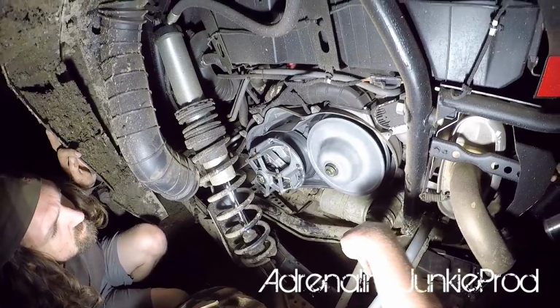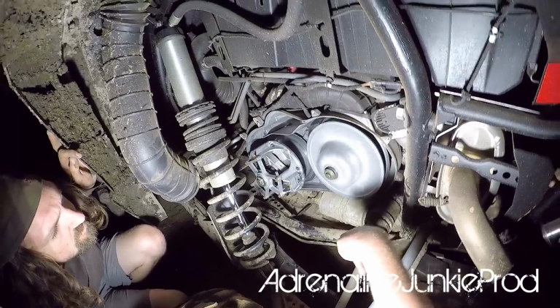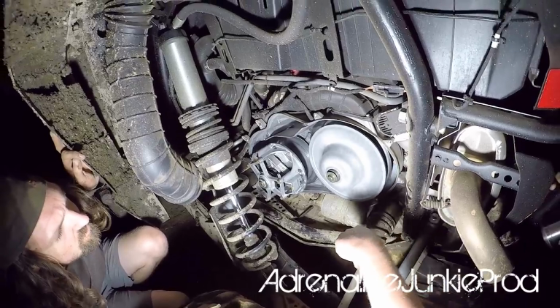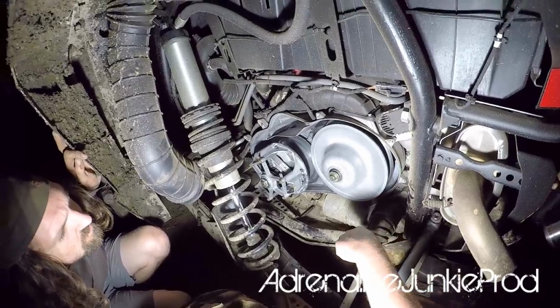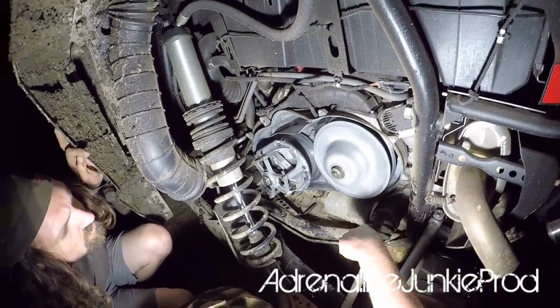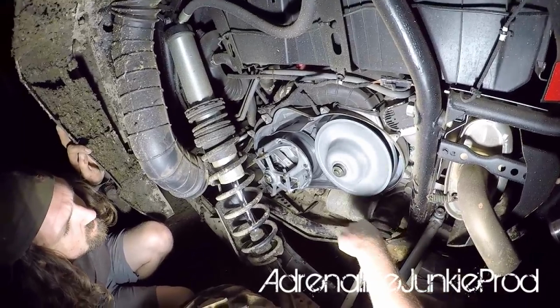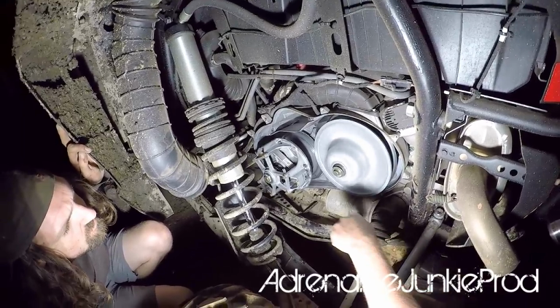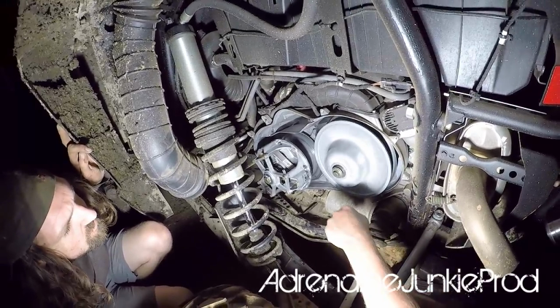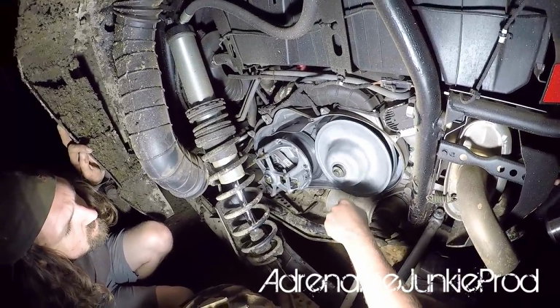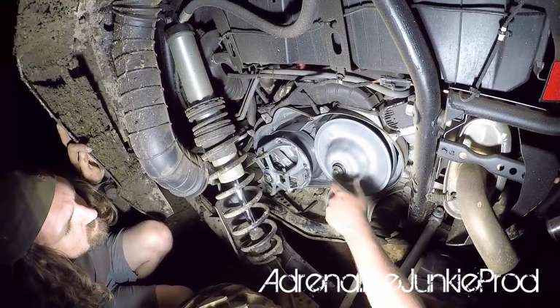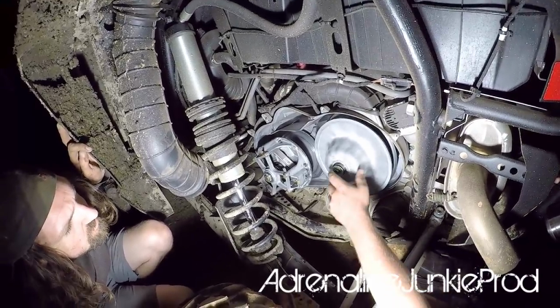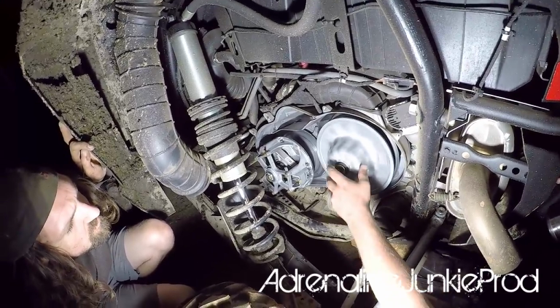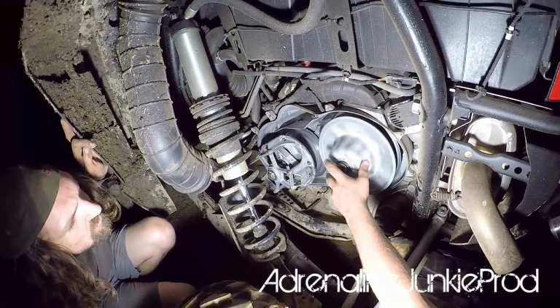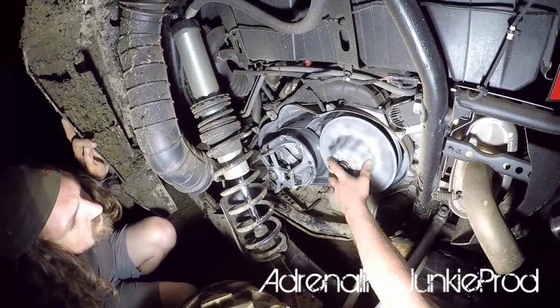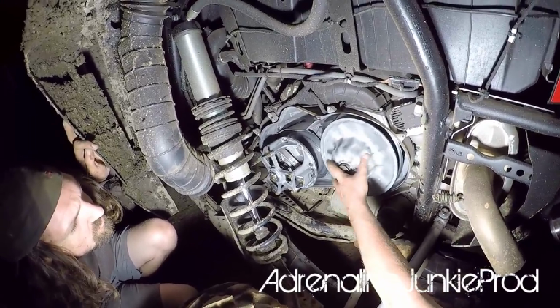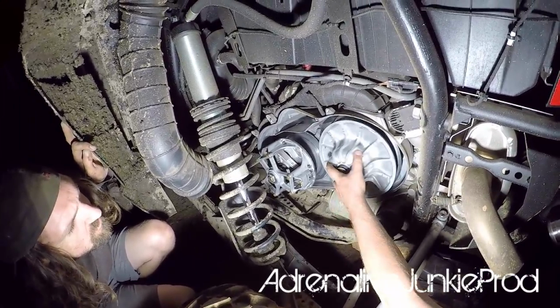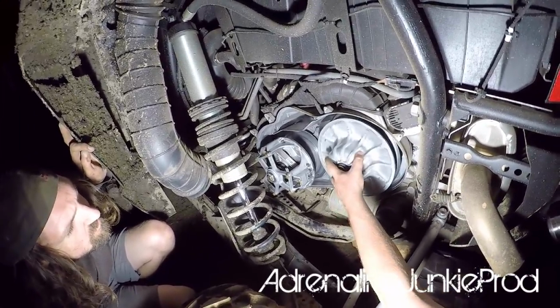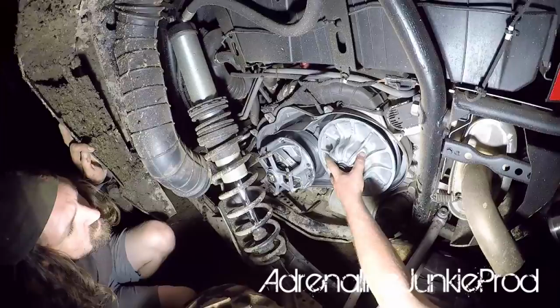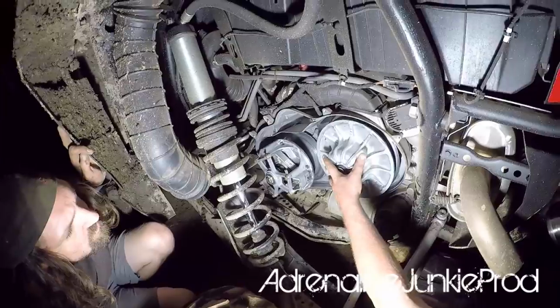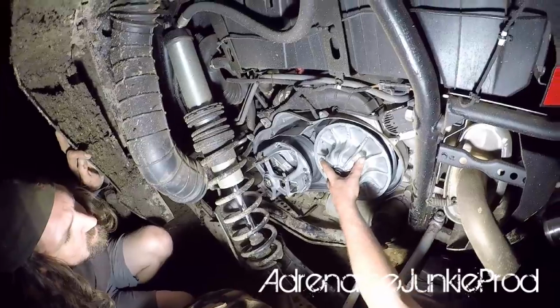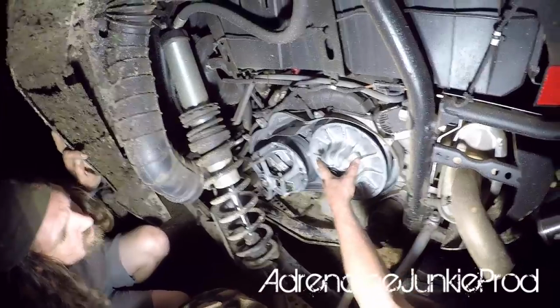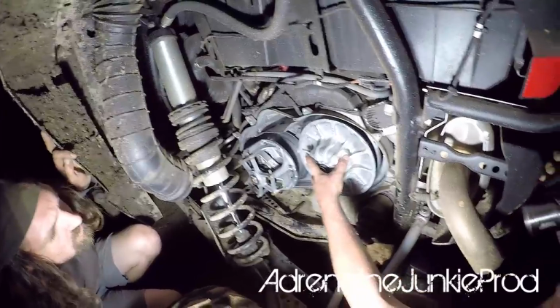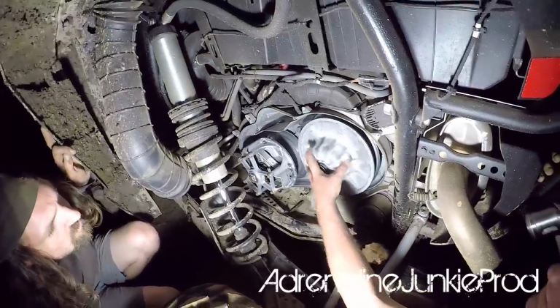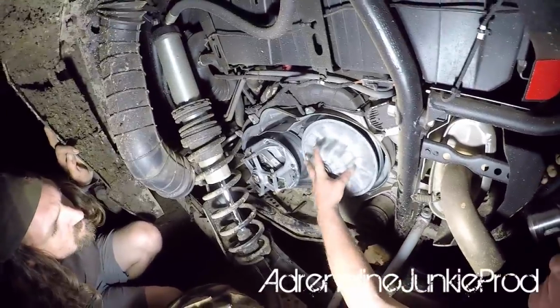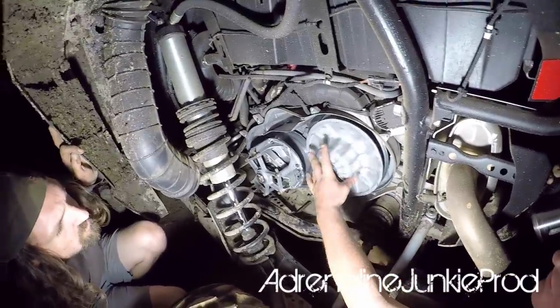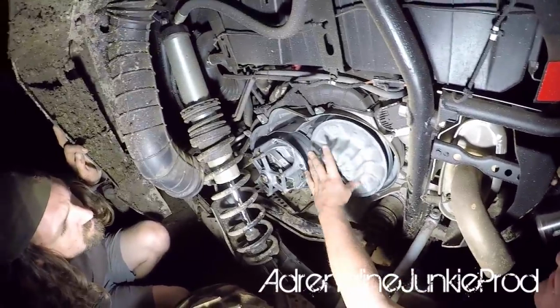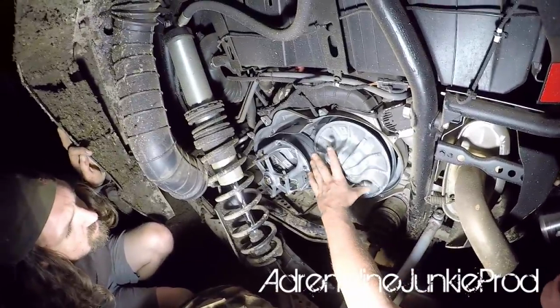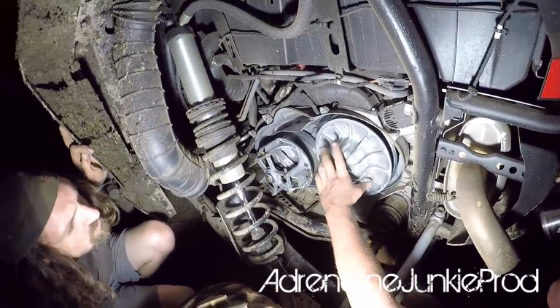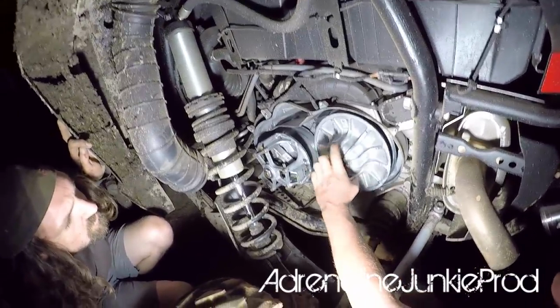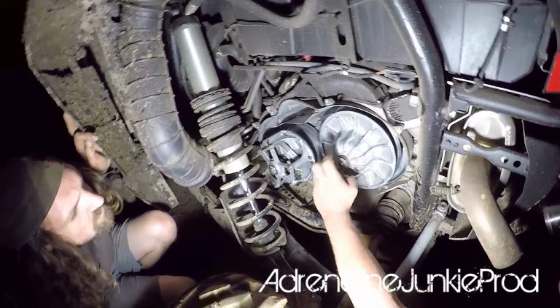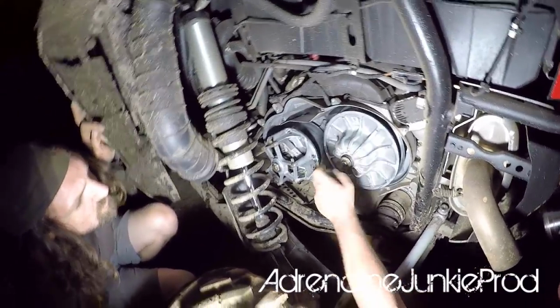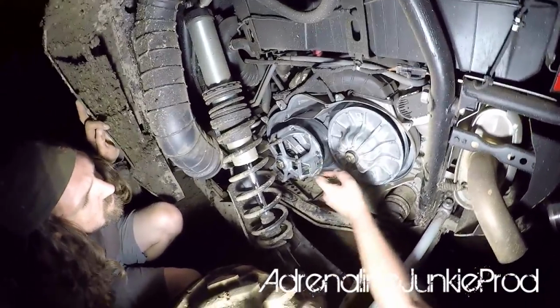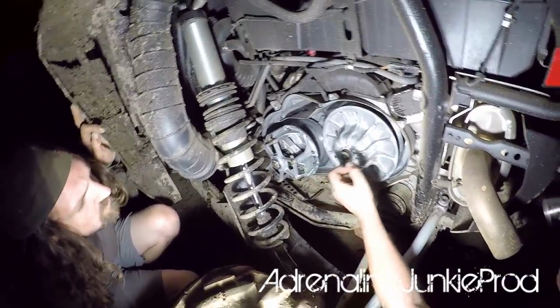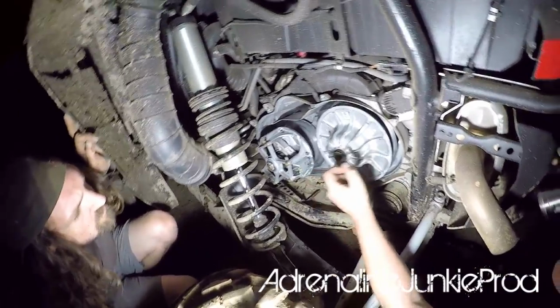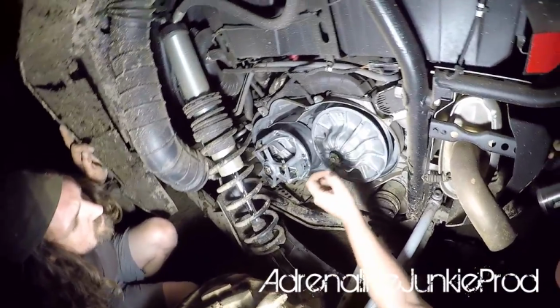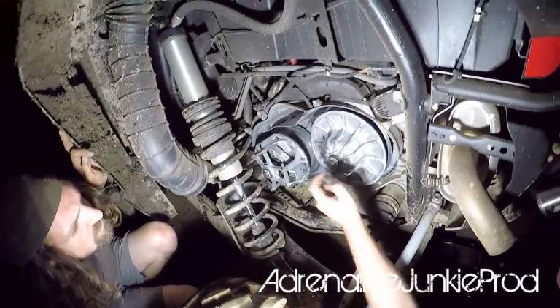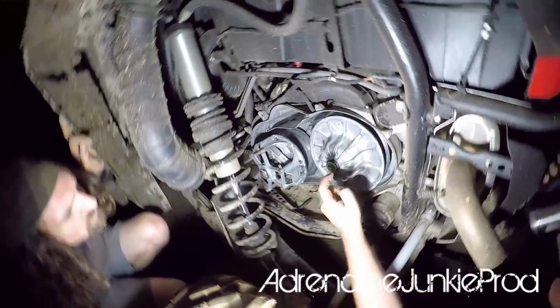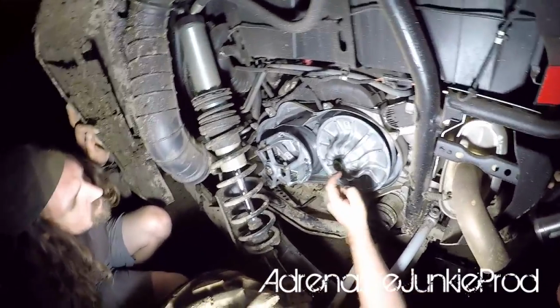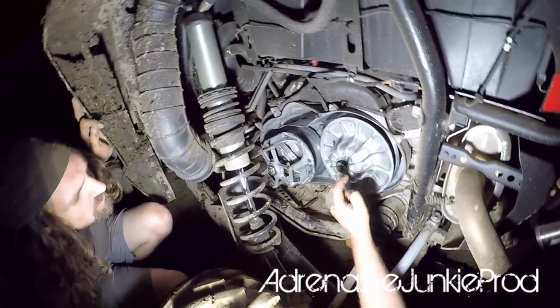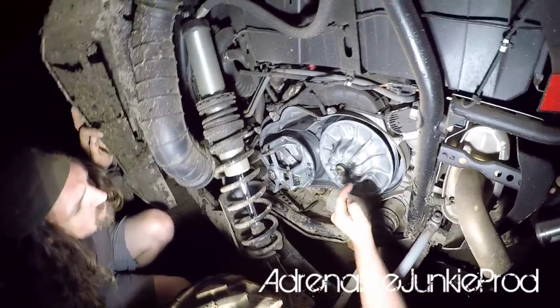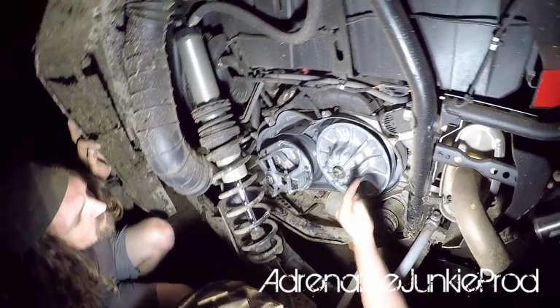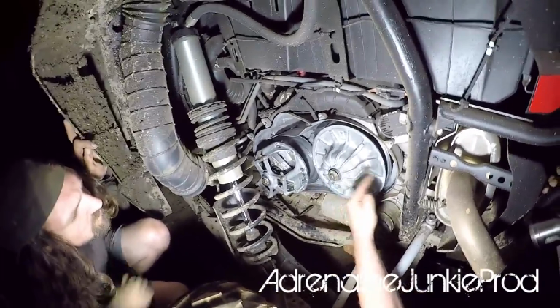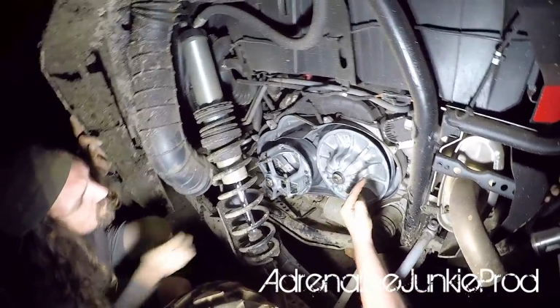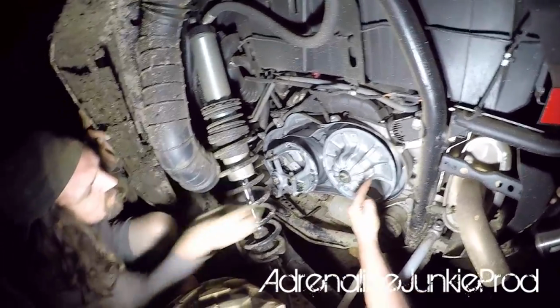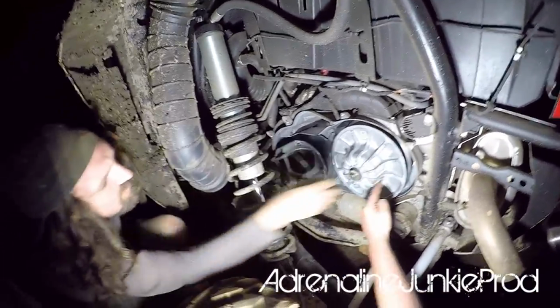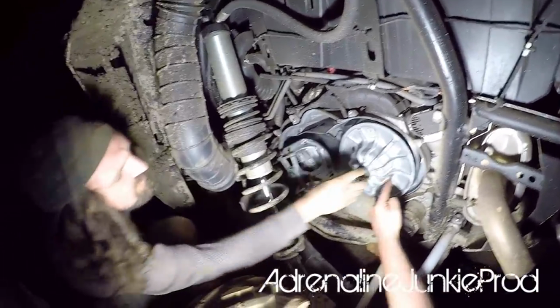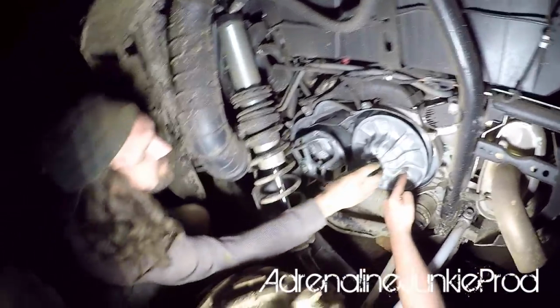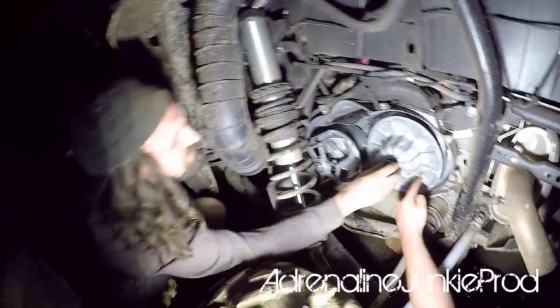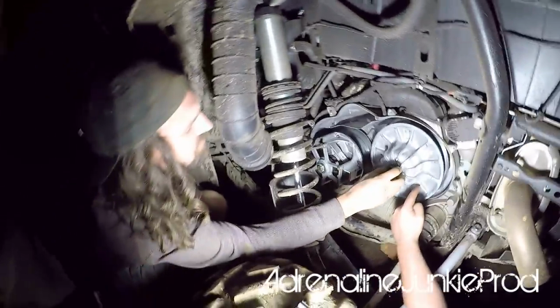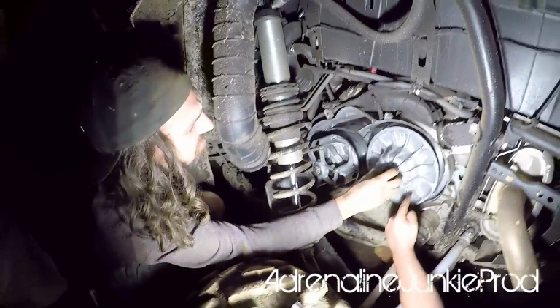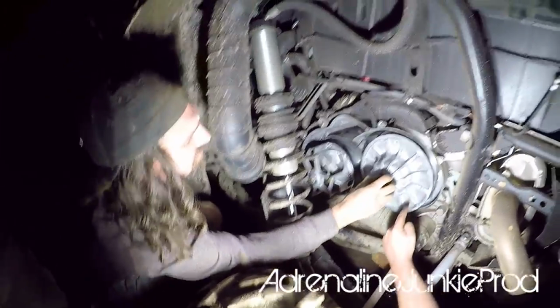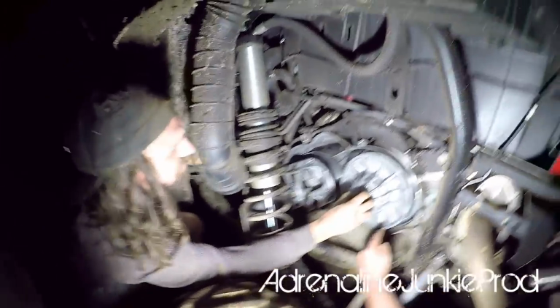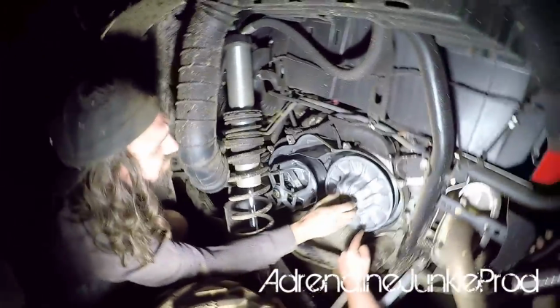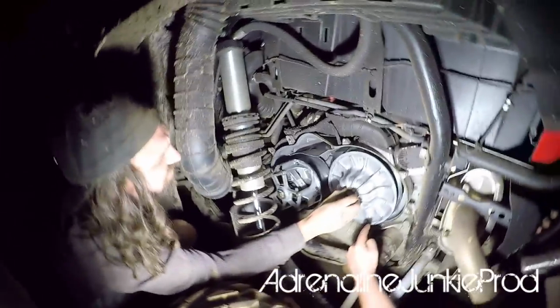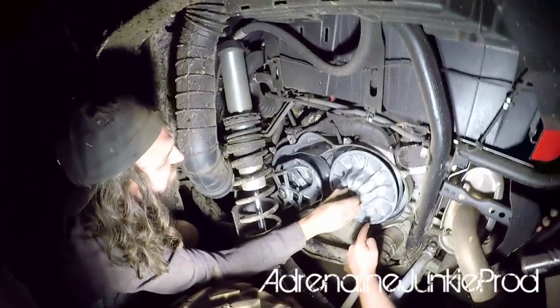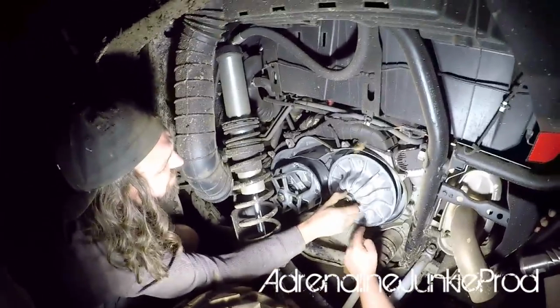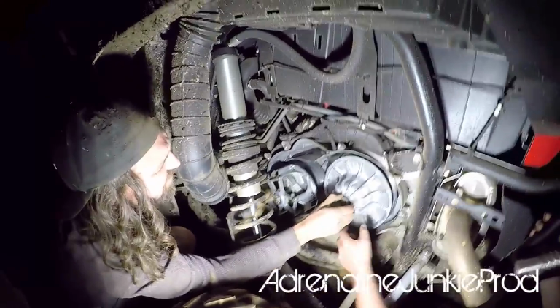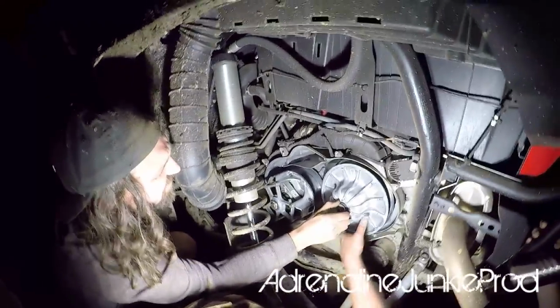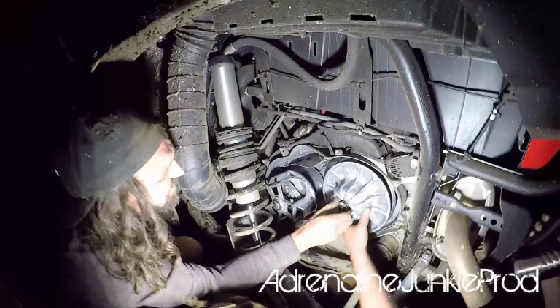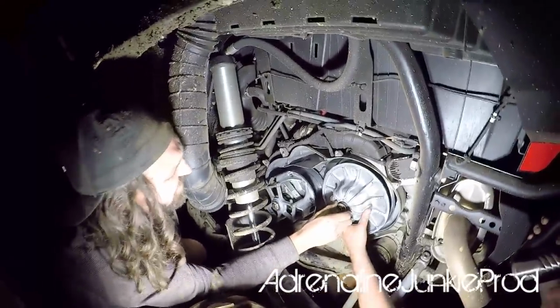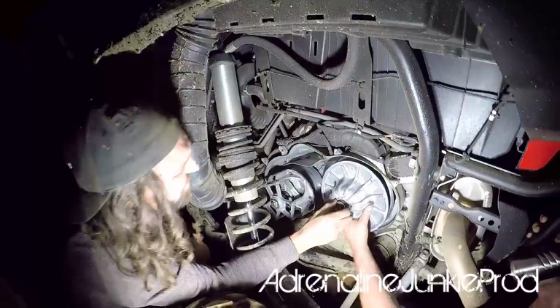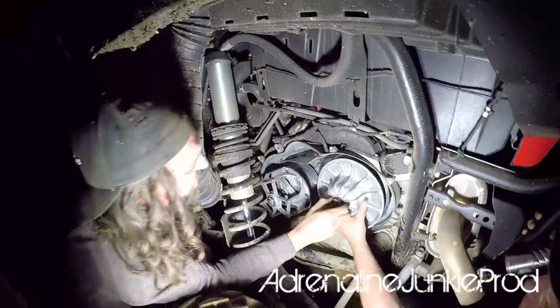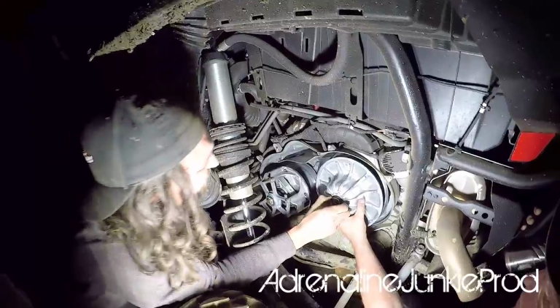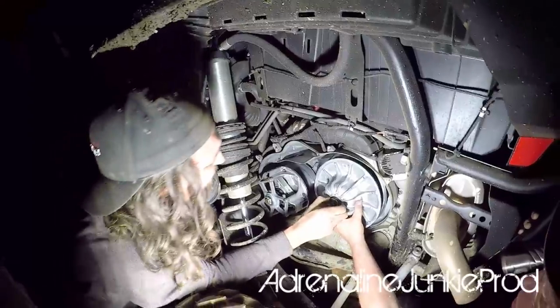If you put that low right now it wouldn't move. This is connected to the gears inside the transmission, and it's supposed to float.